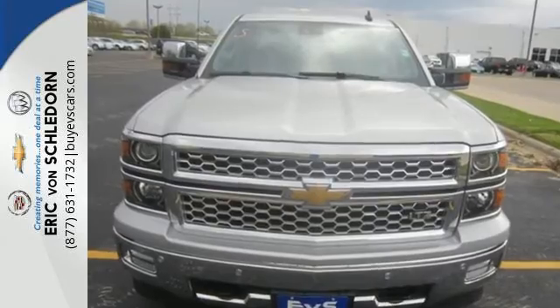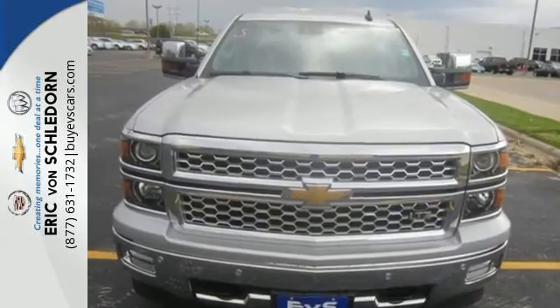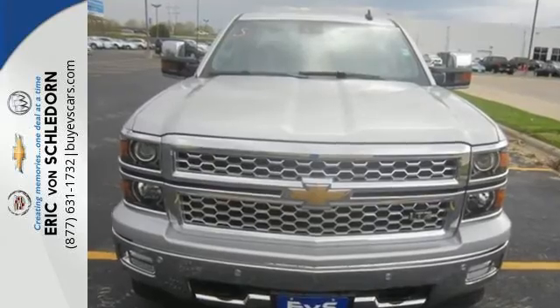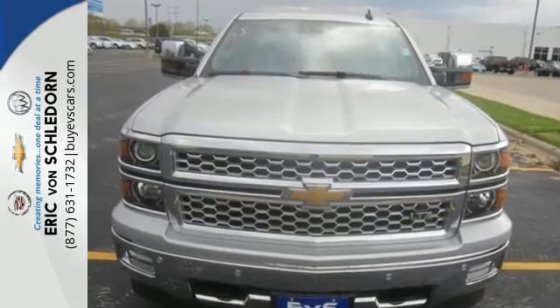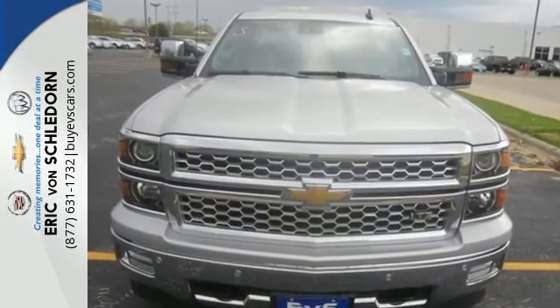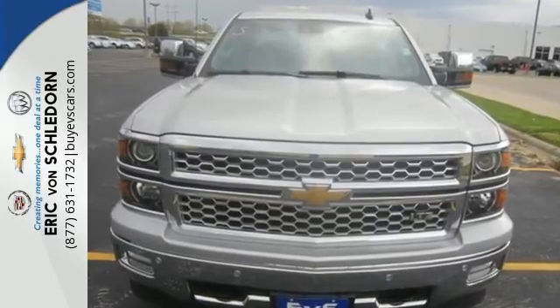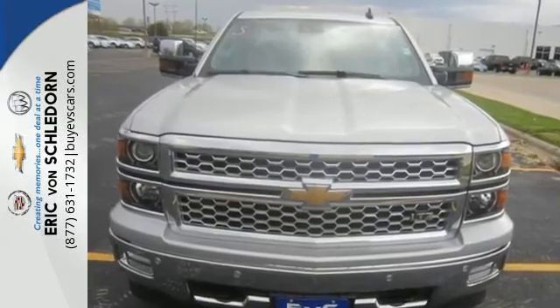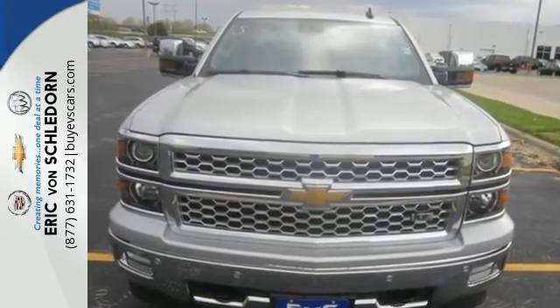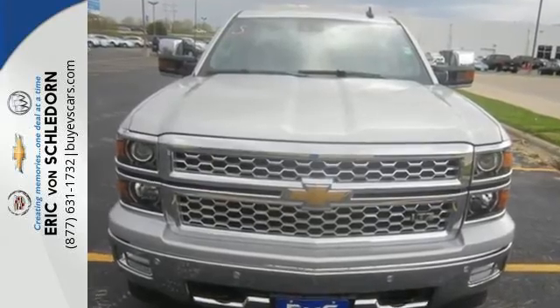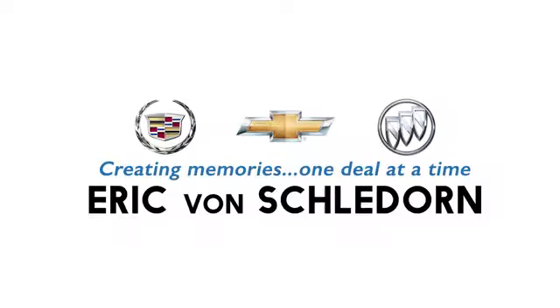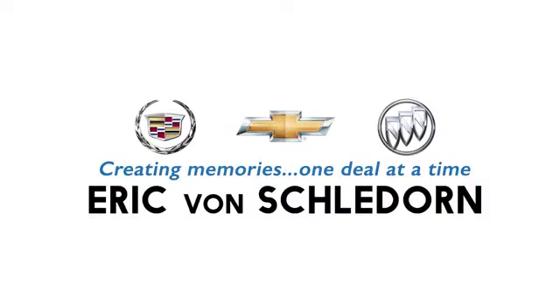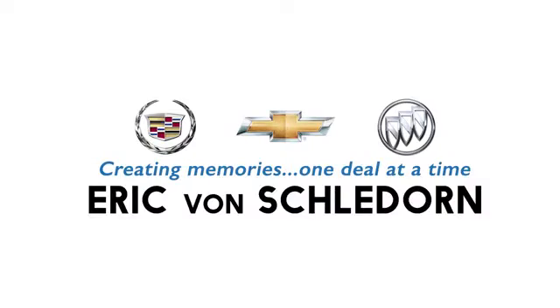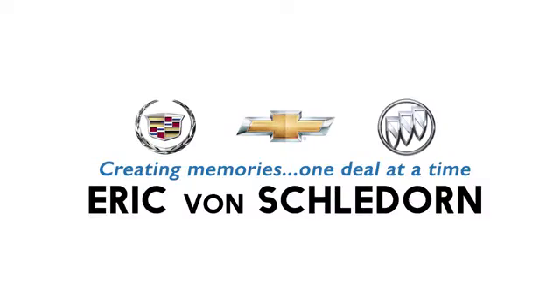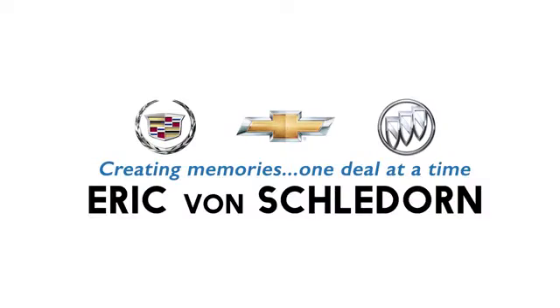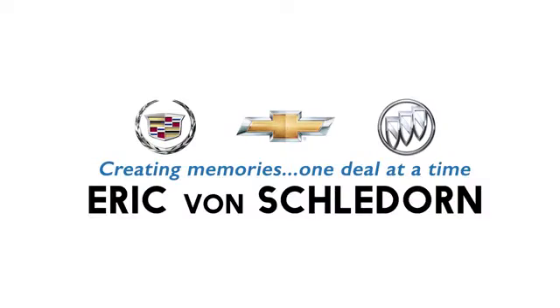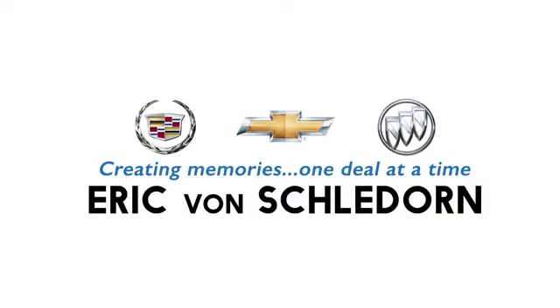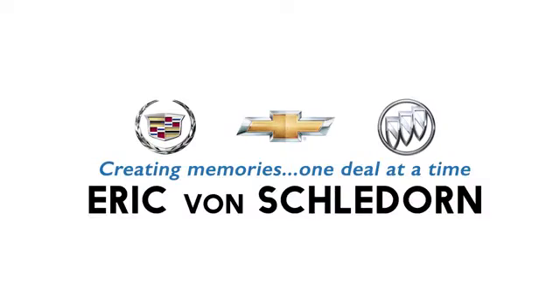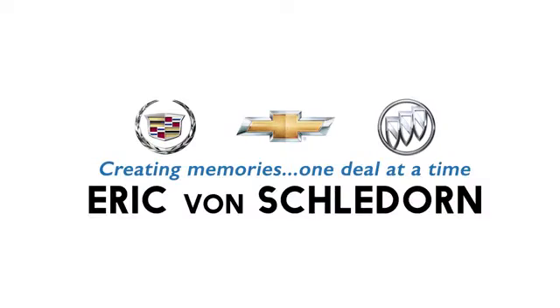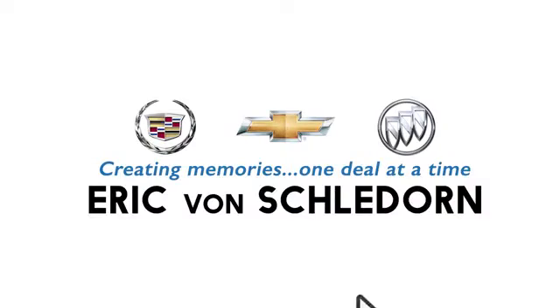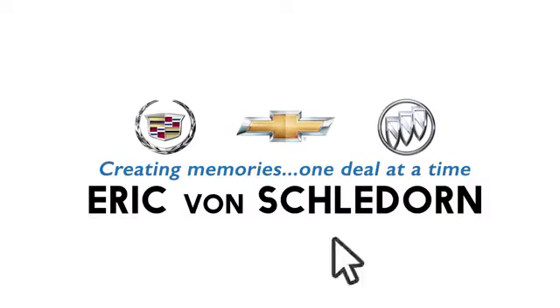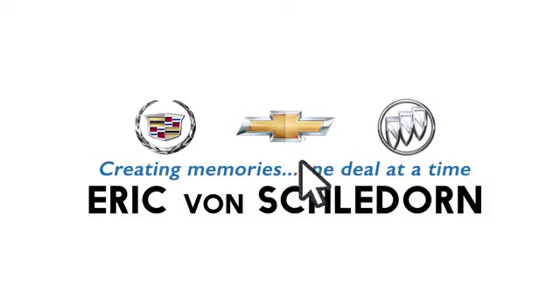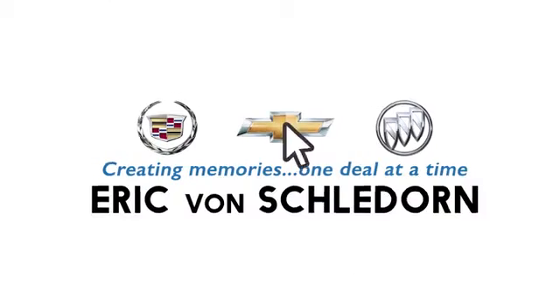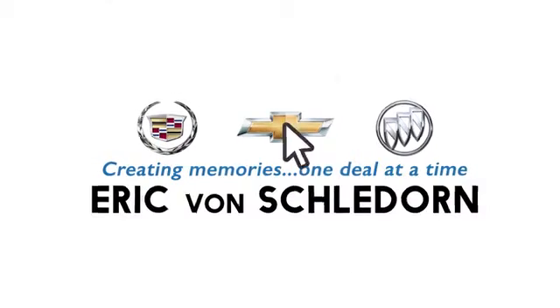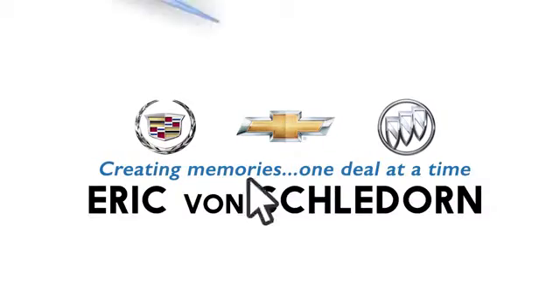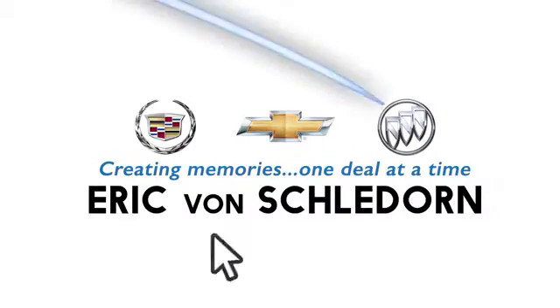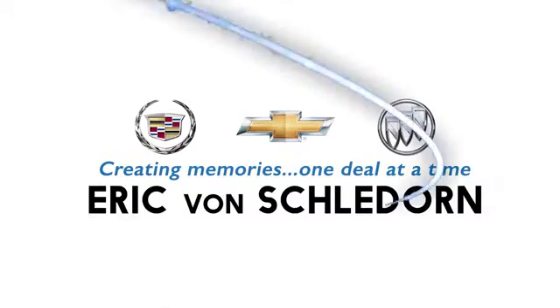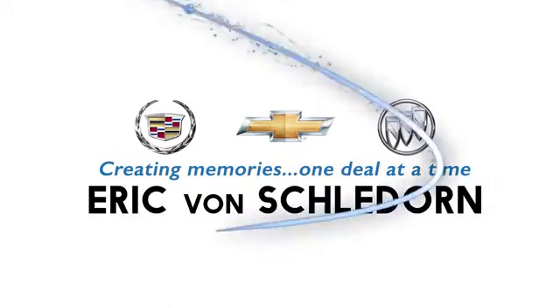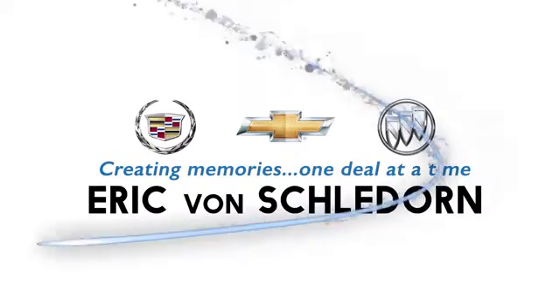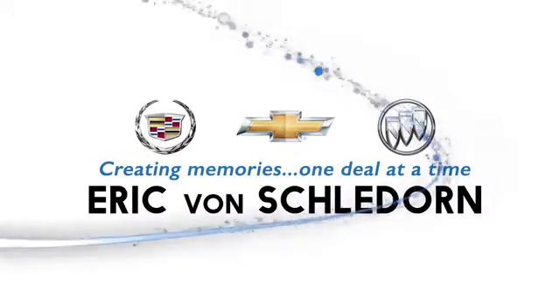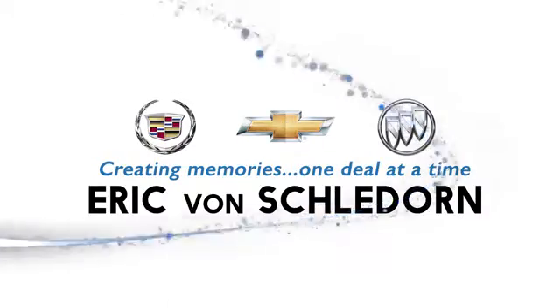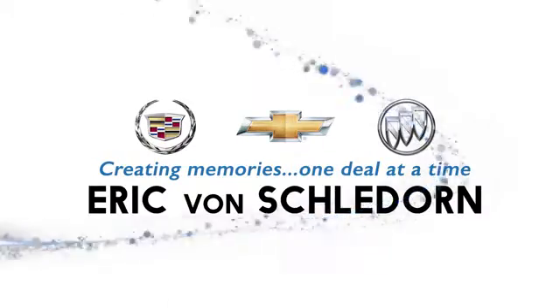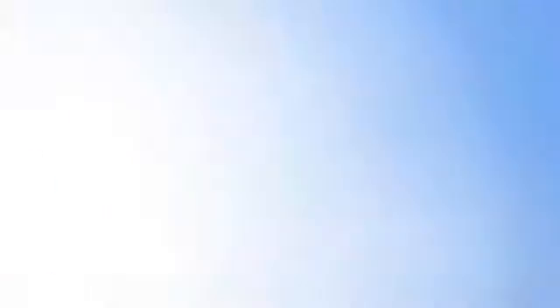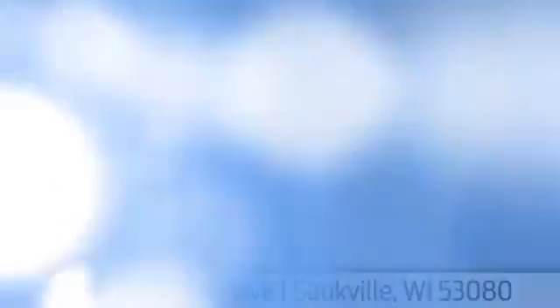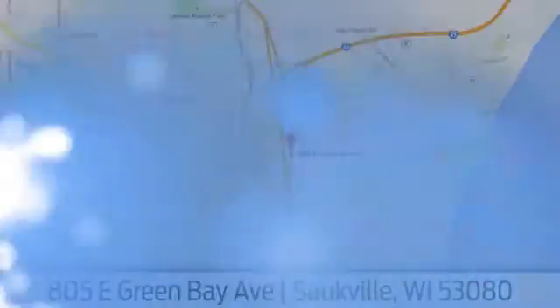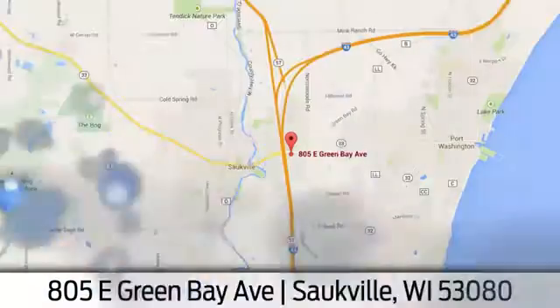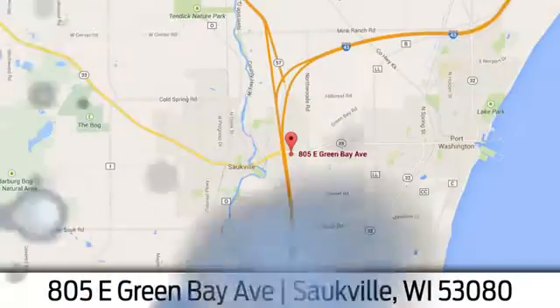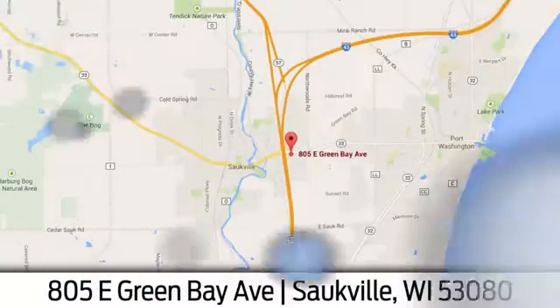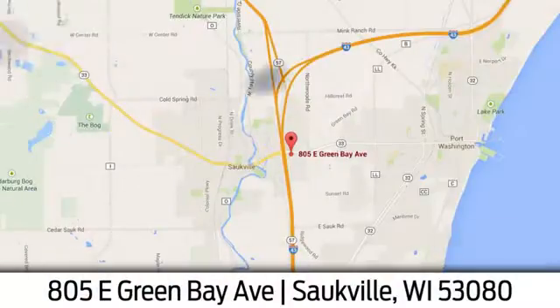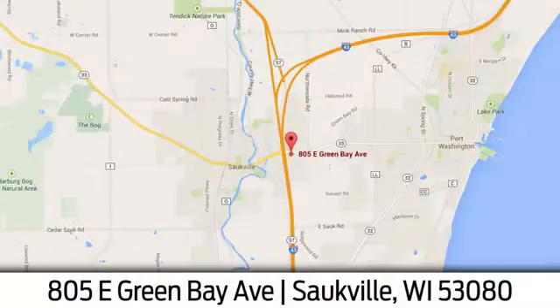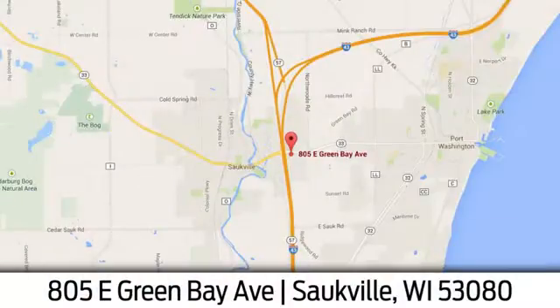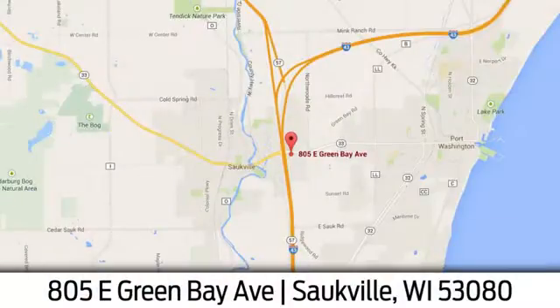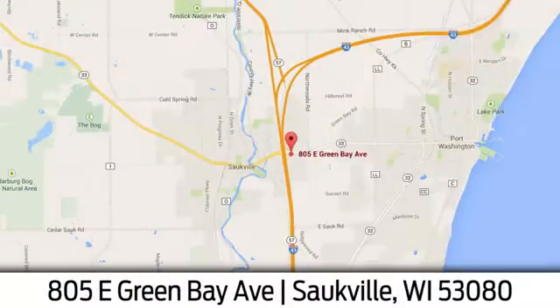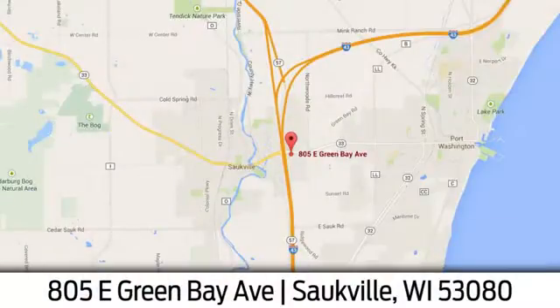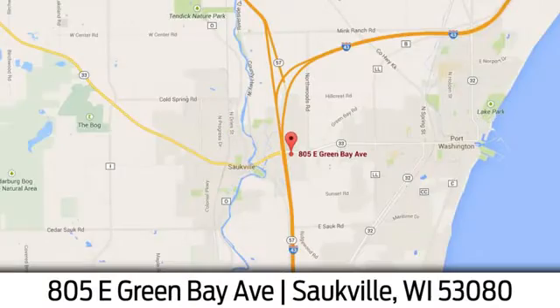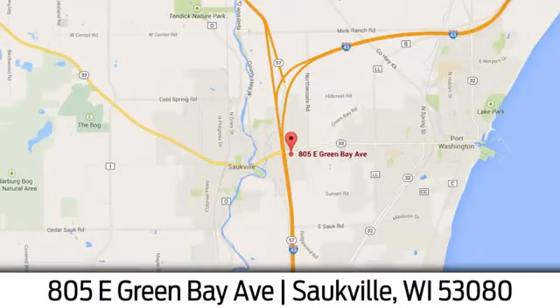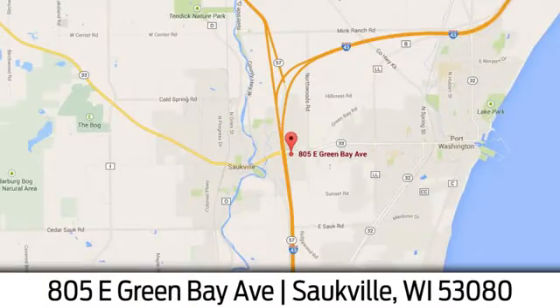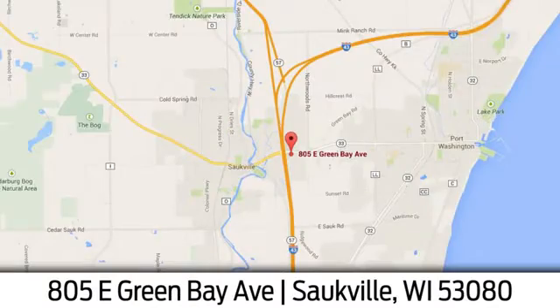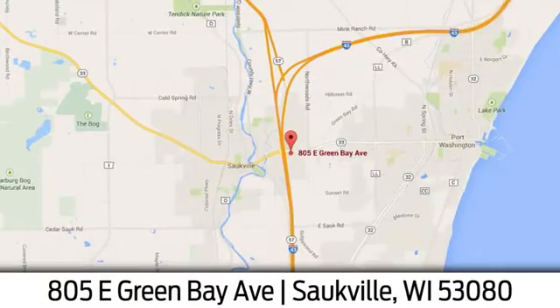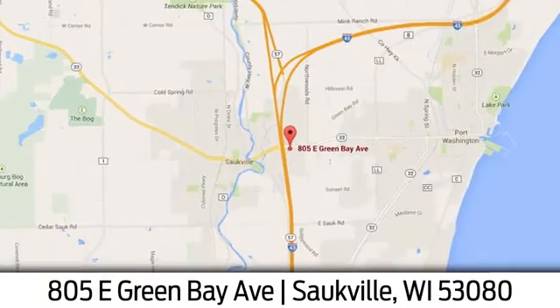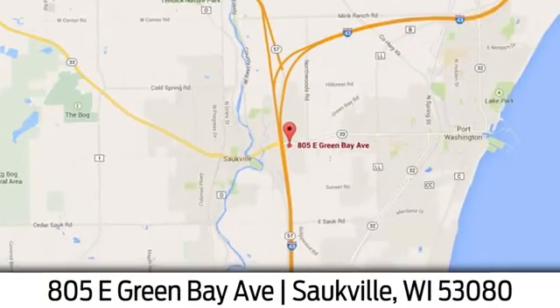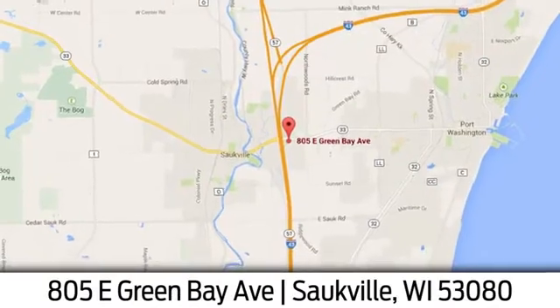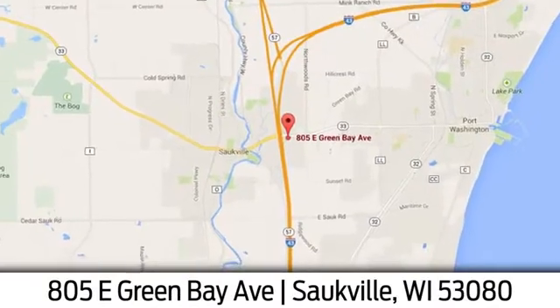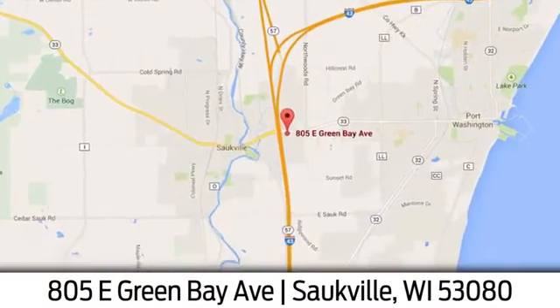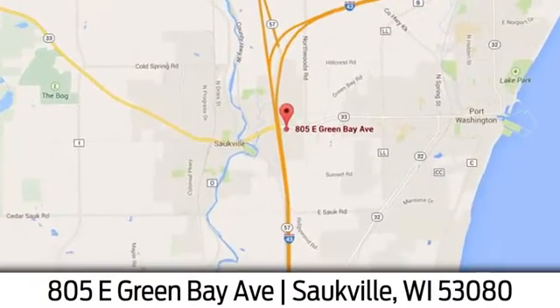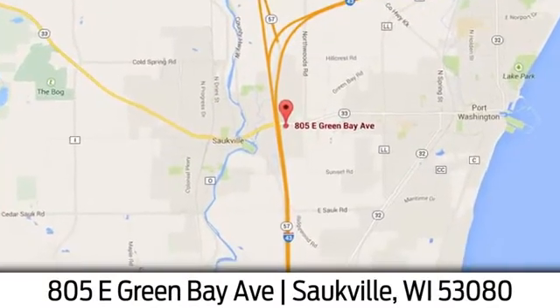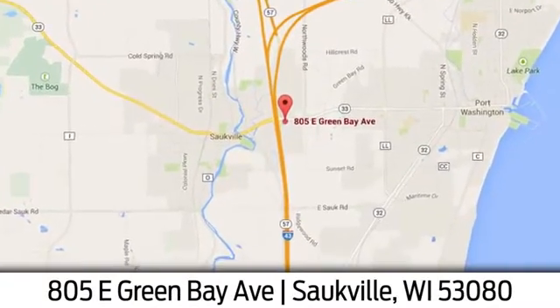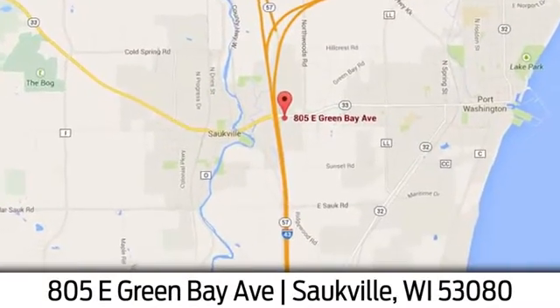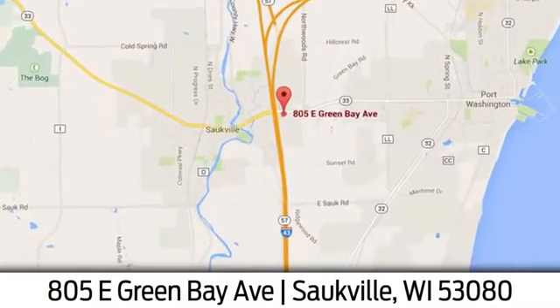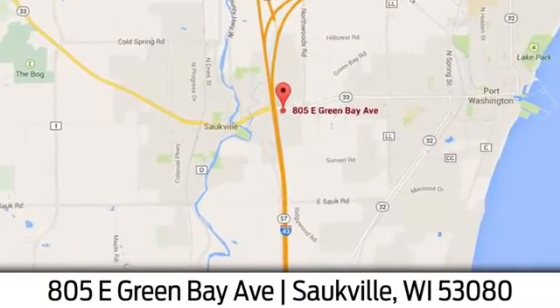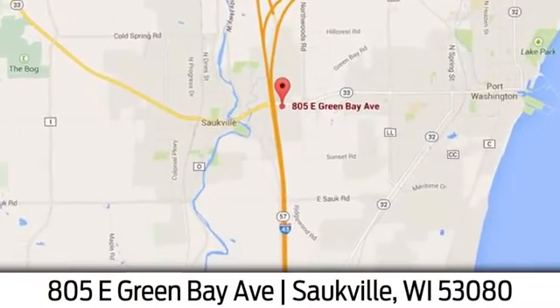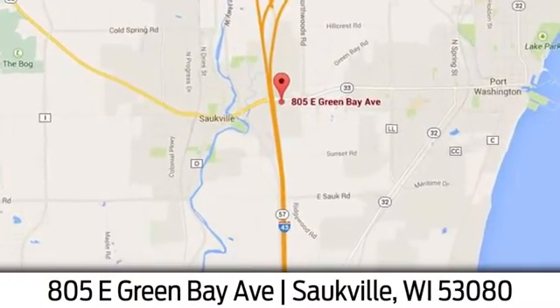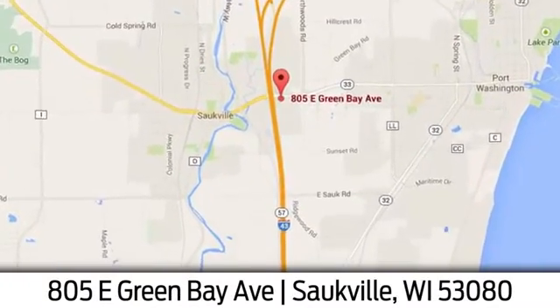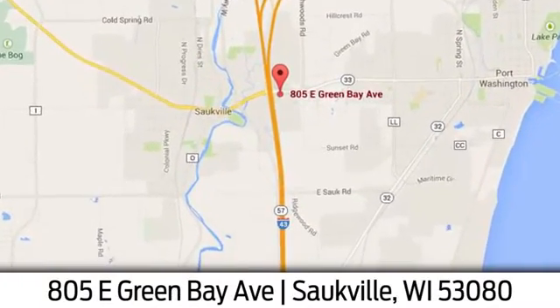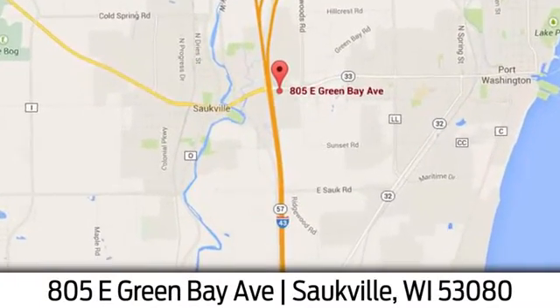Eric Von Sladorn in Salkville. We're conveniently located at 805 East Green Bay Avenue in Salkville, Wisconsin.